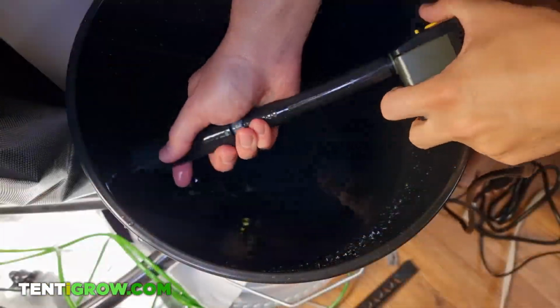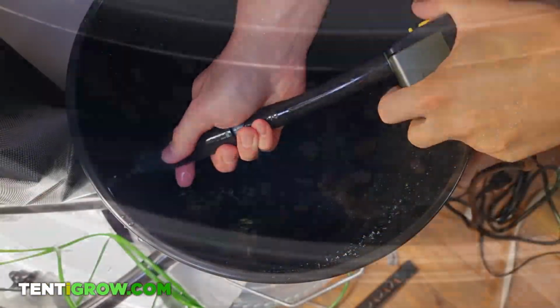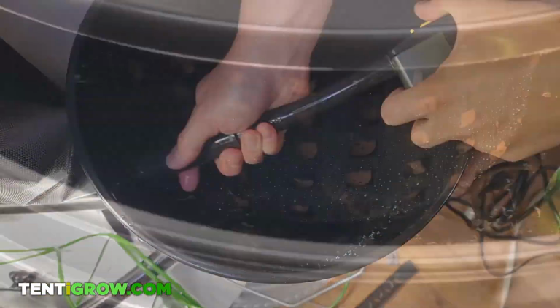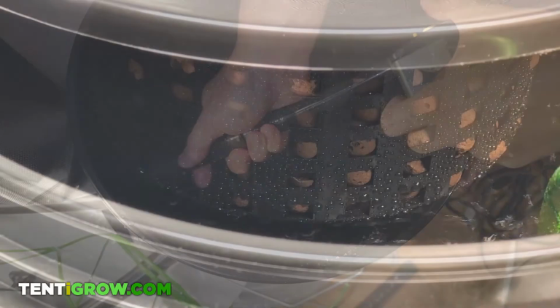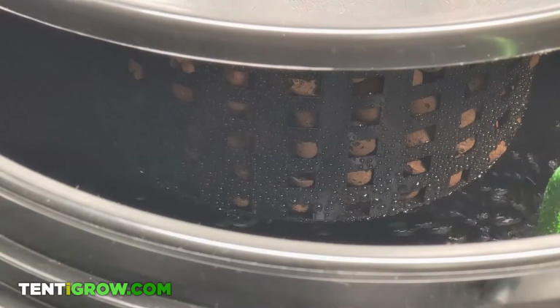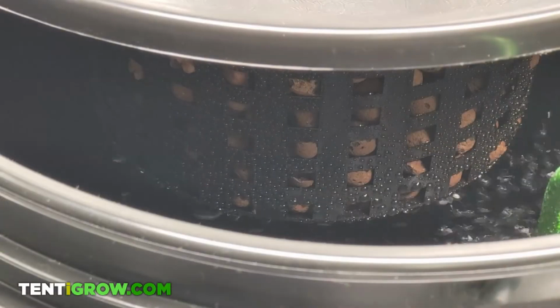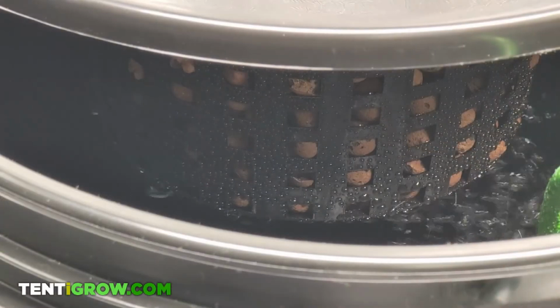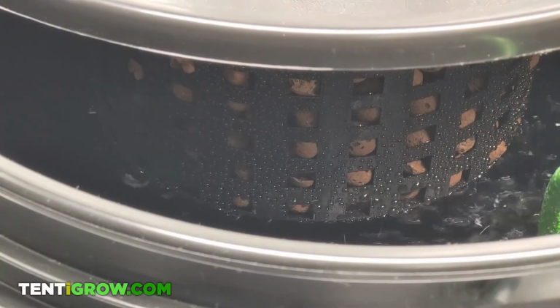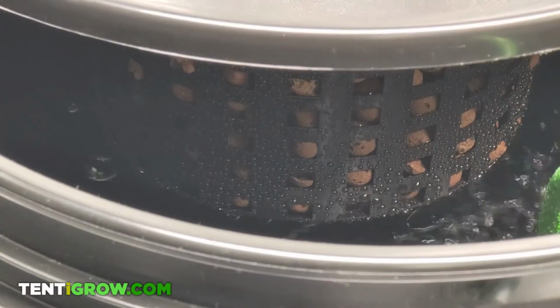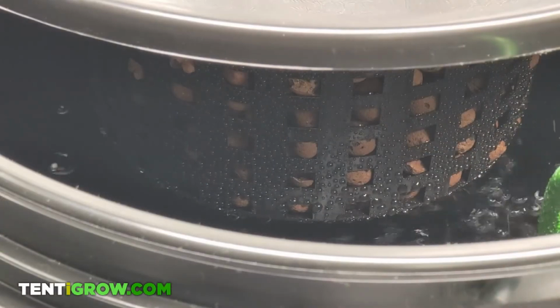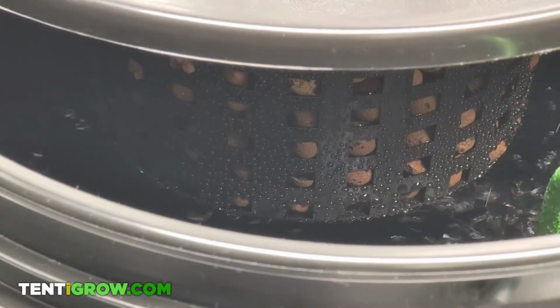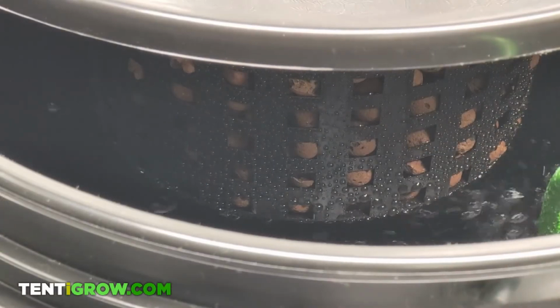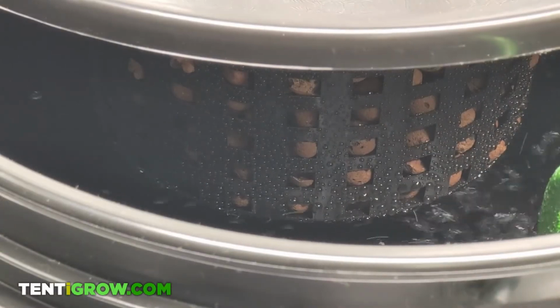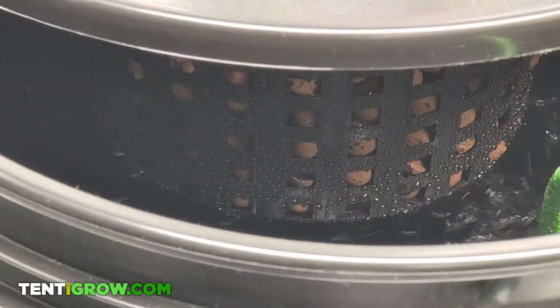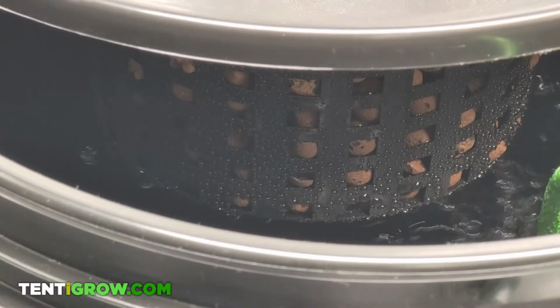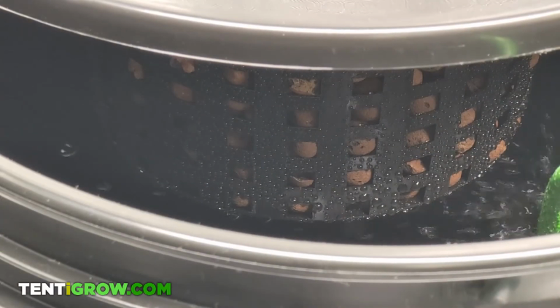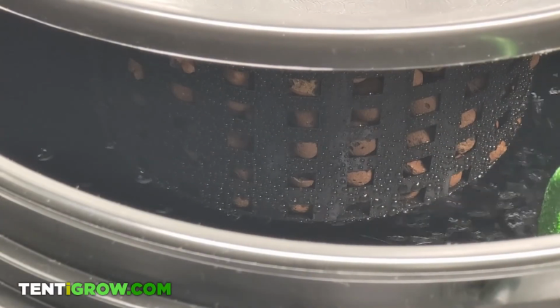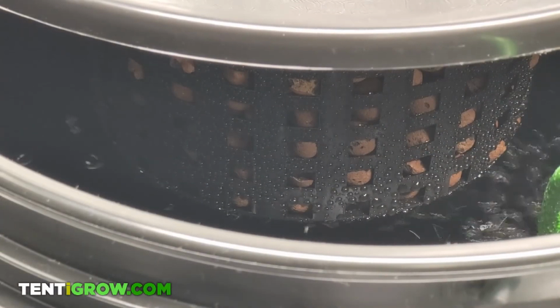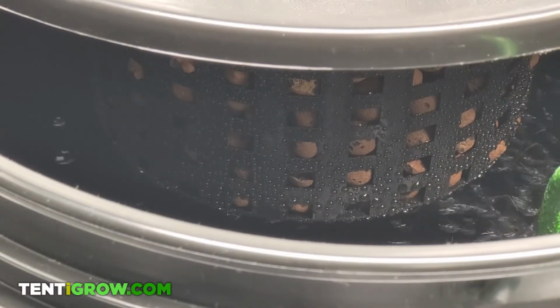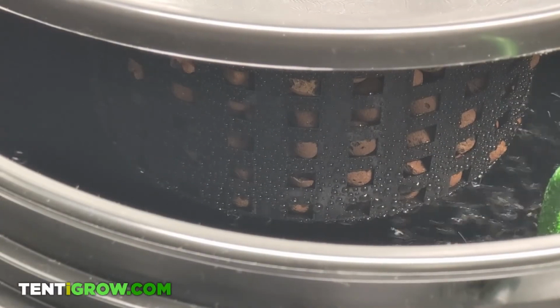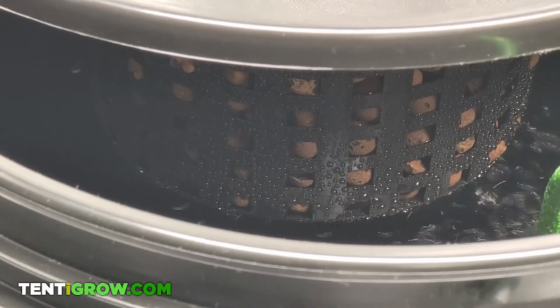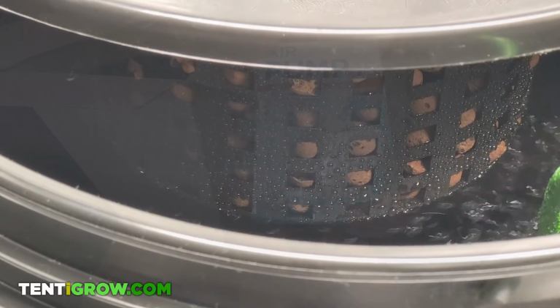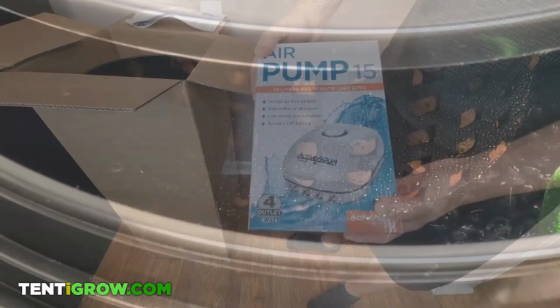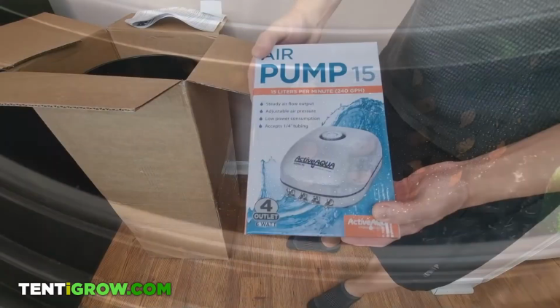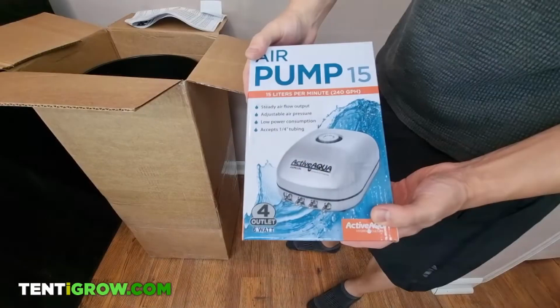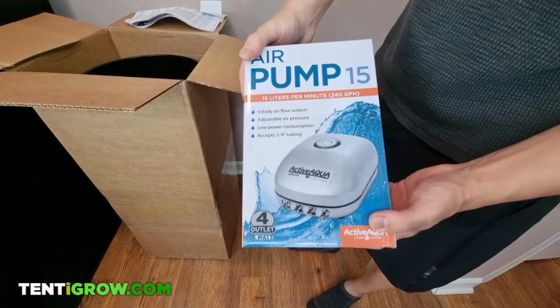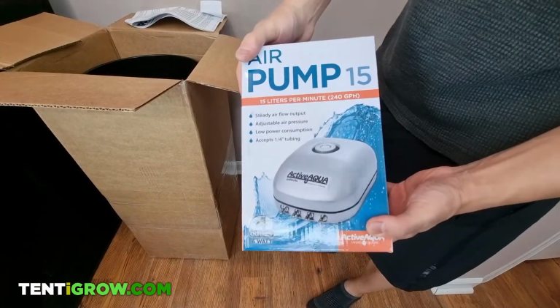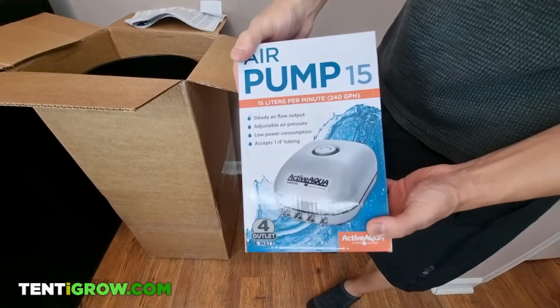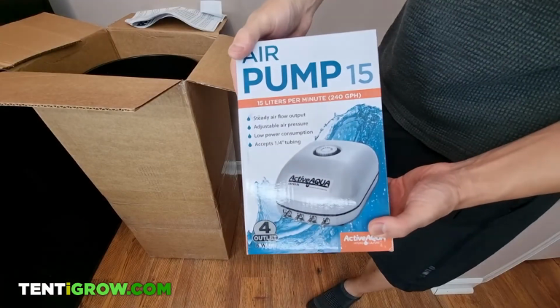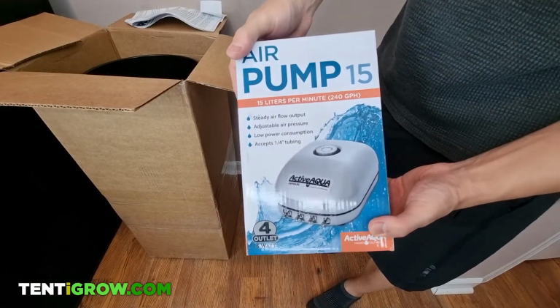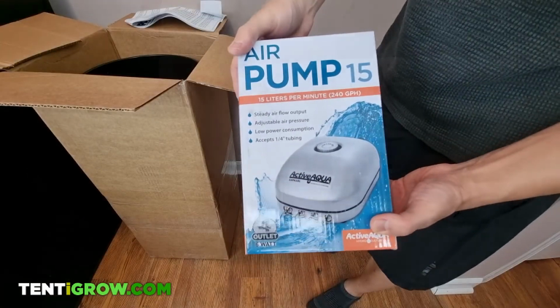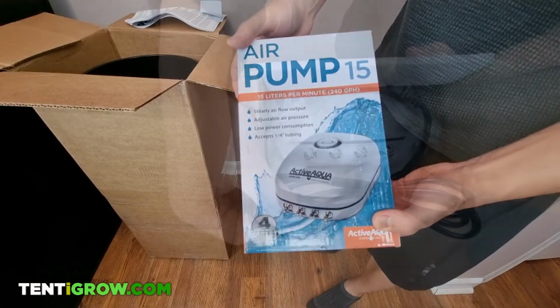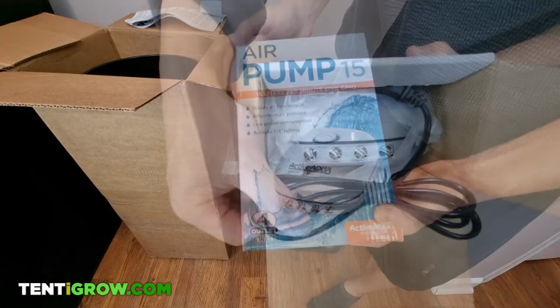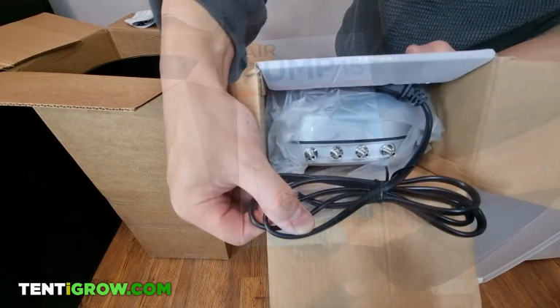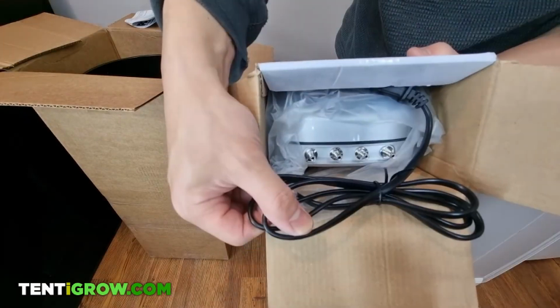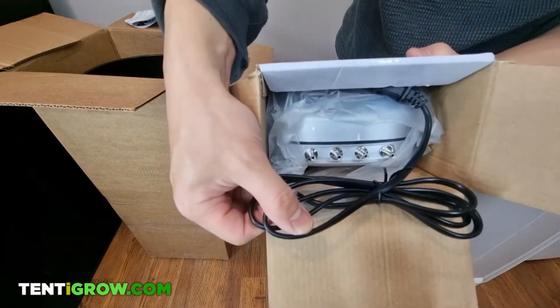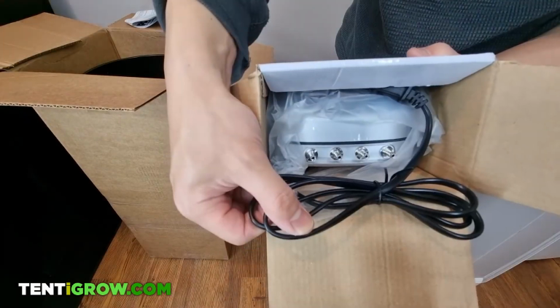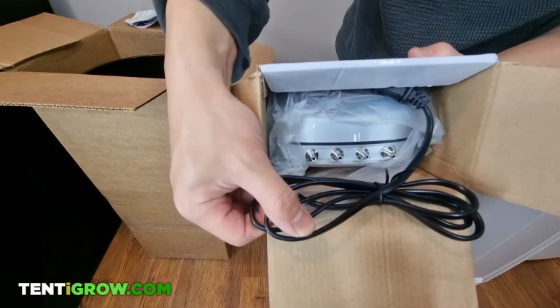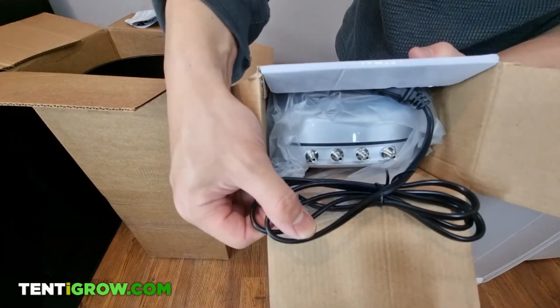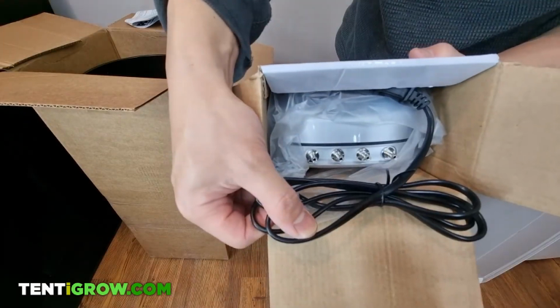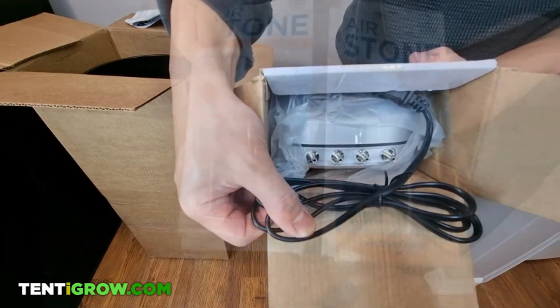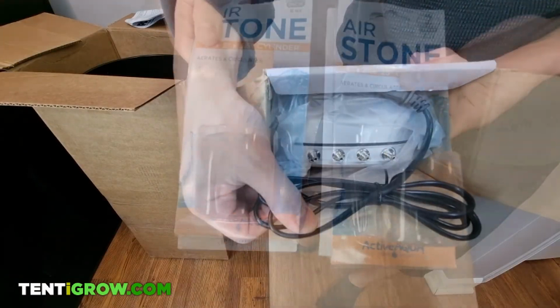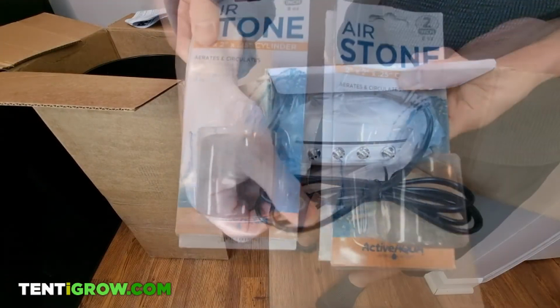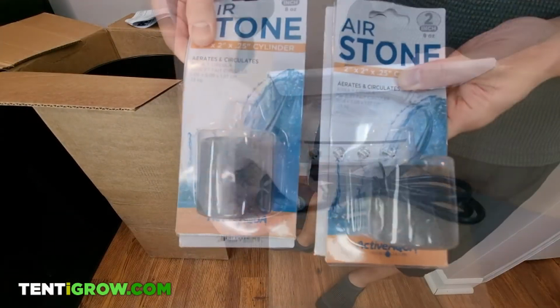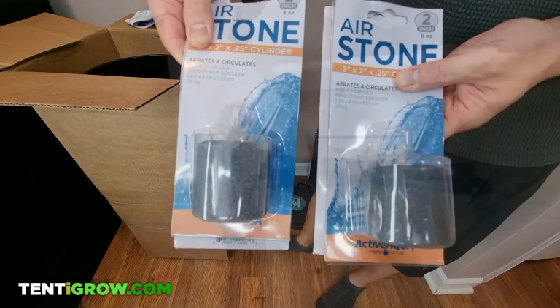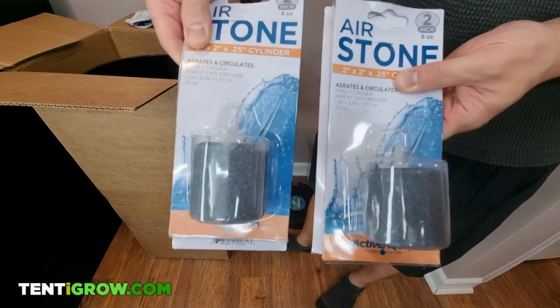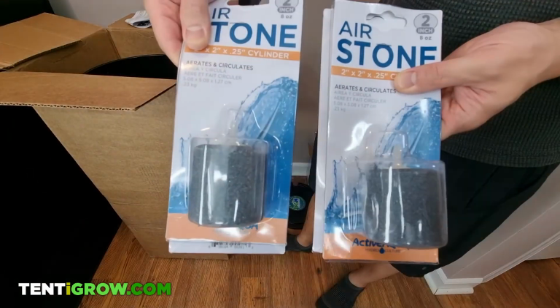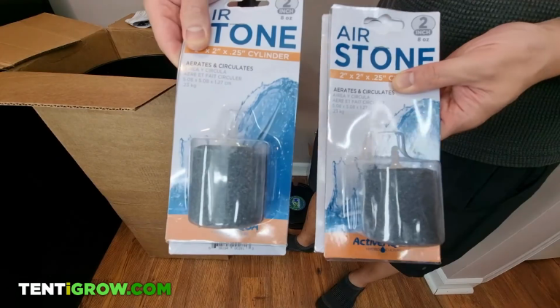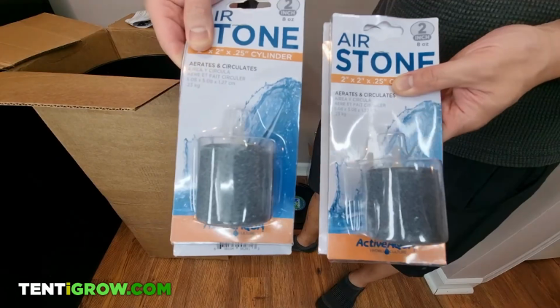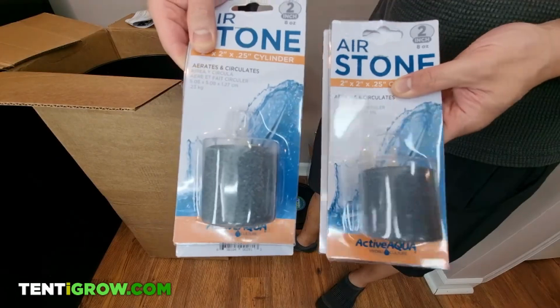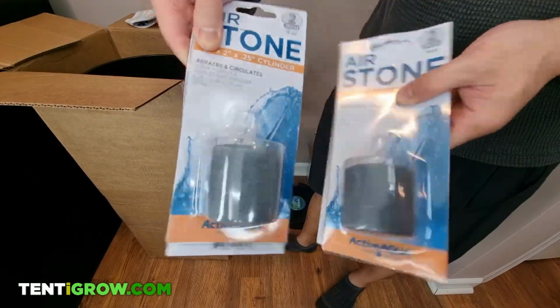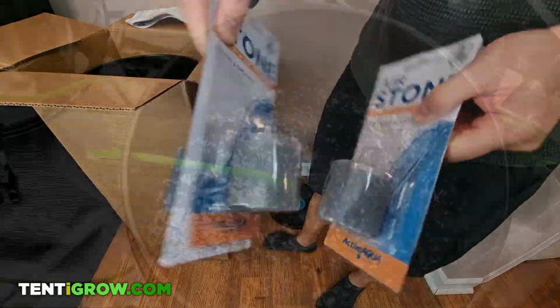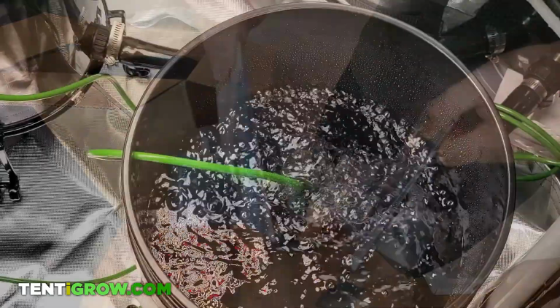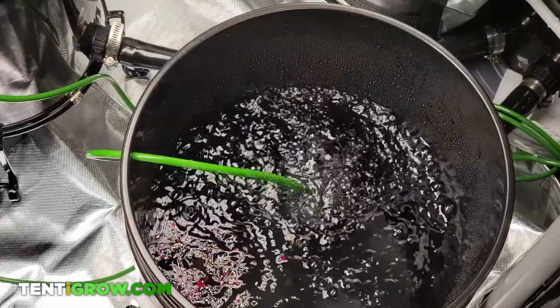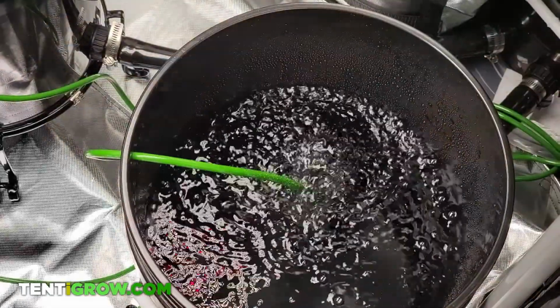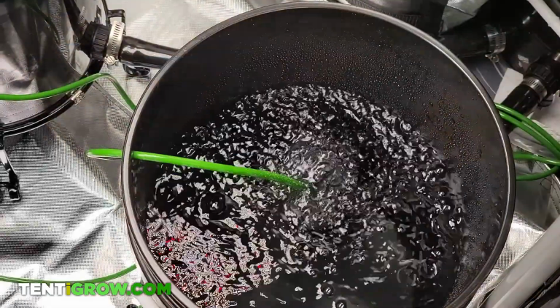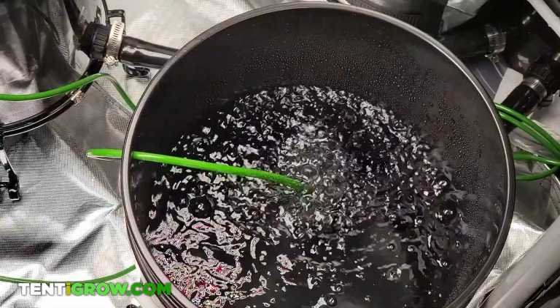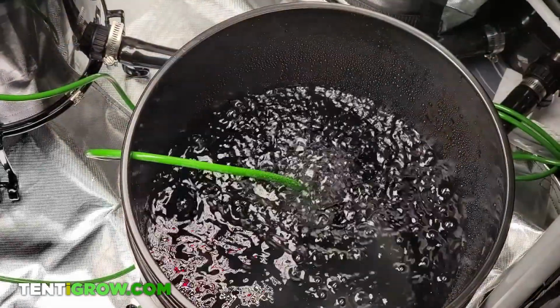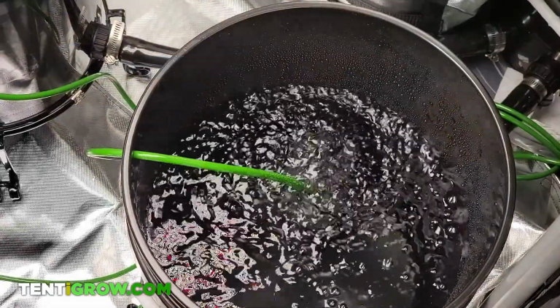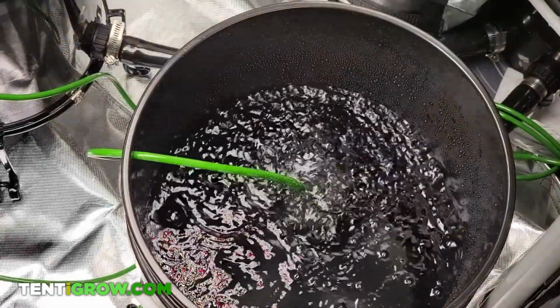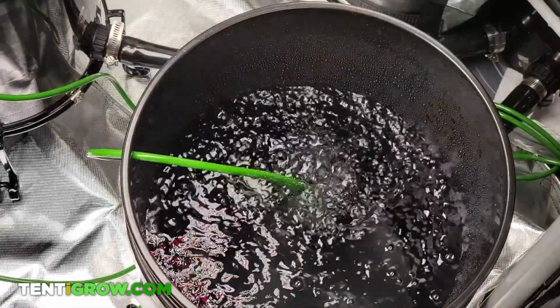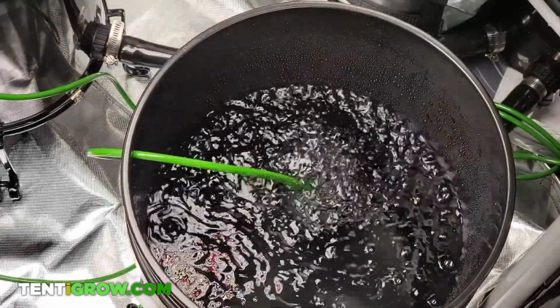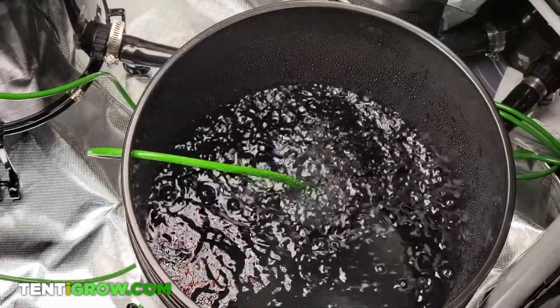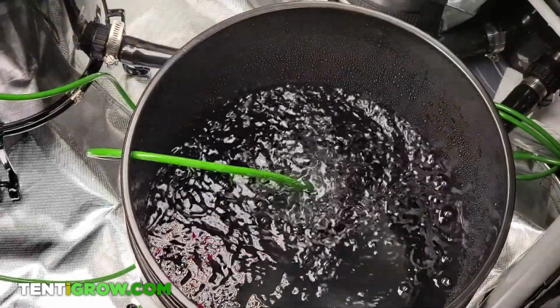The hydroton will be aerated using an air pump, and that's included along with the tube and air stone for each bucket.